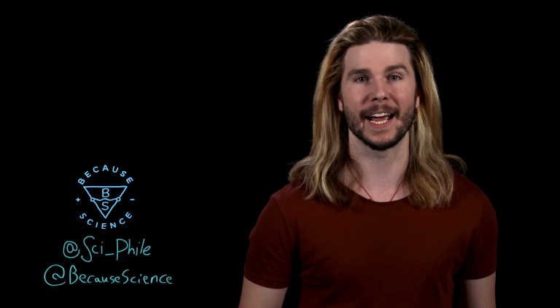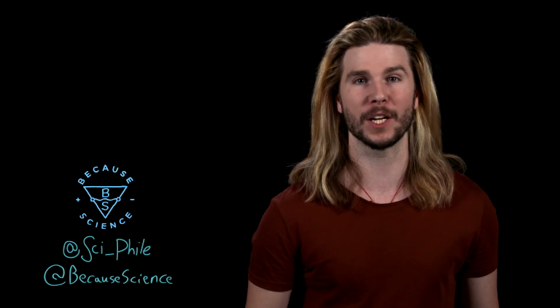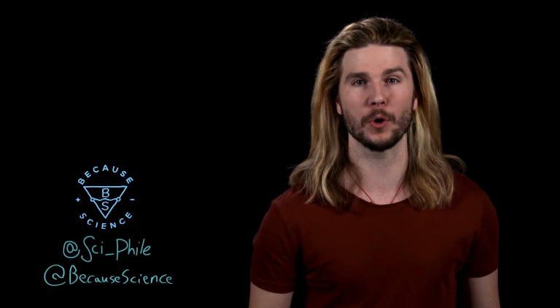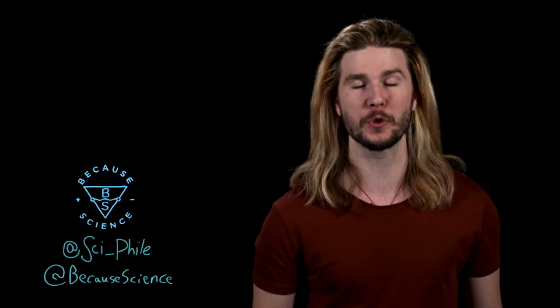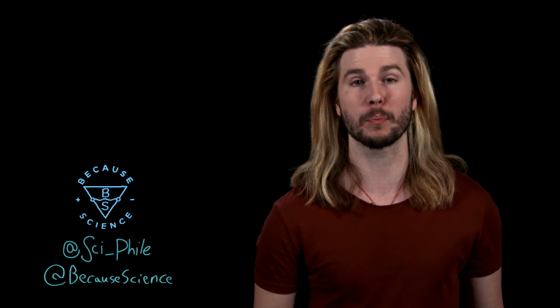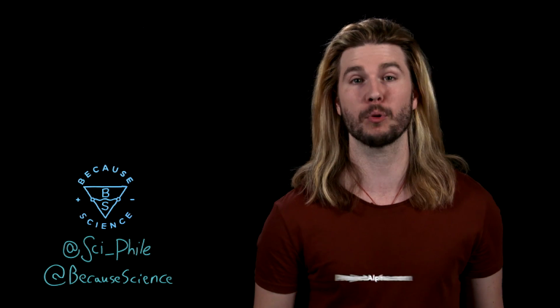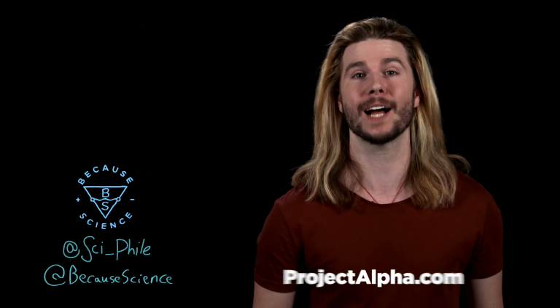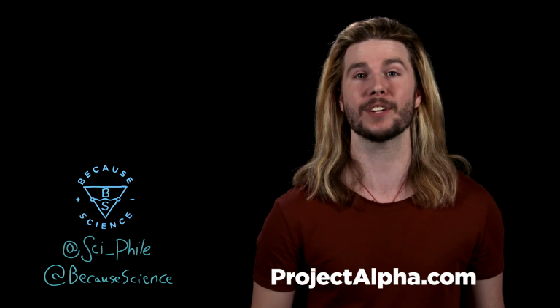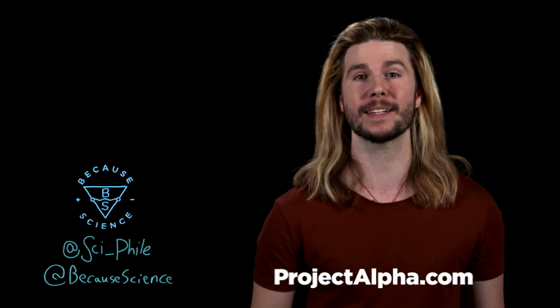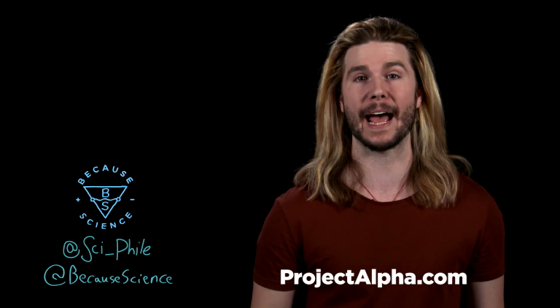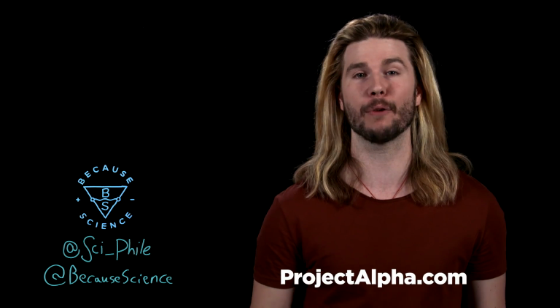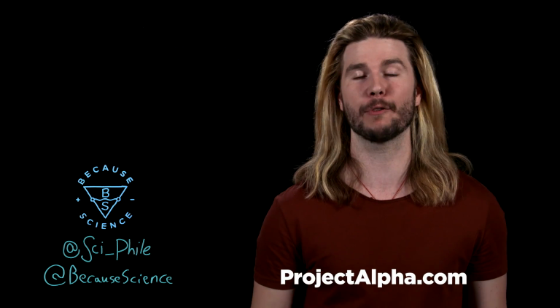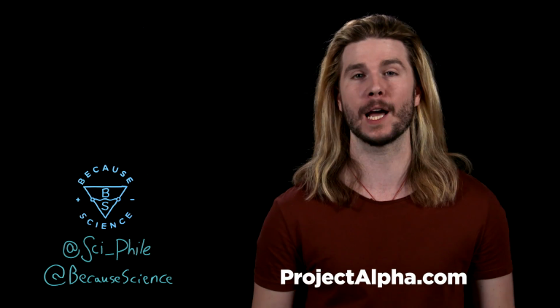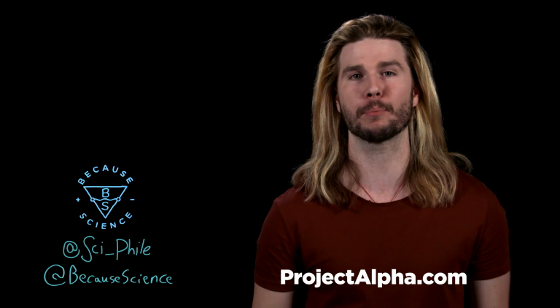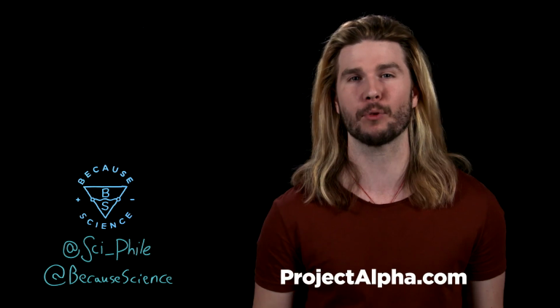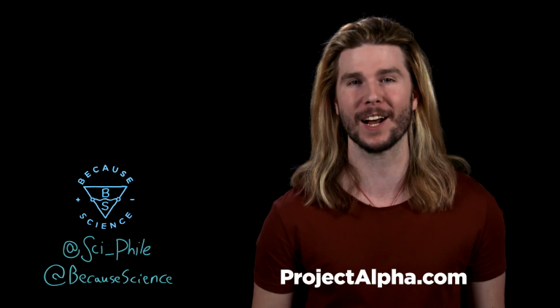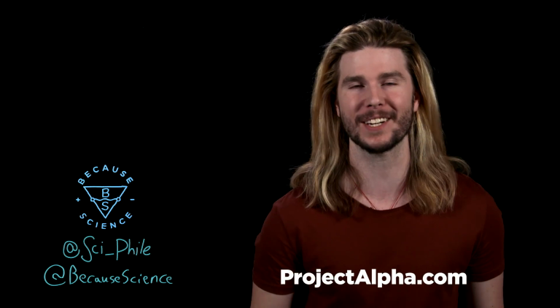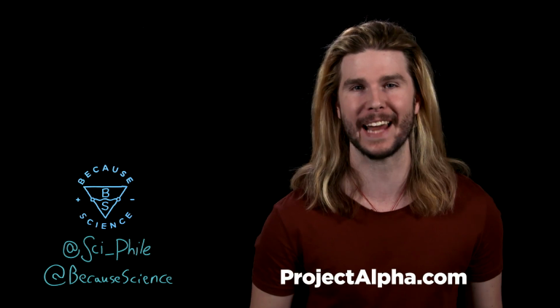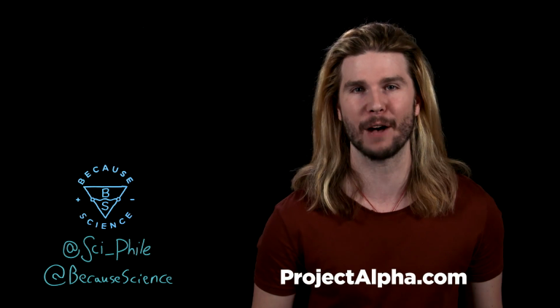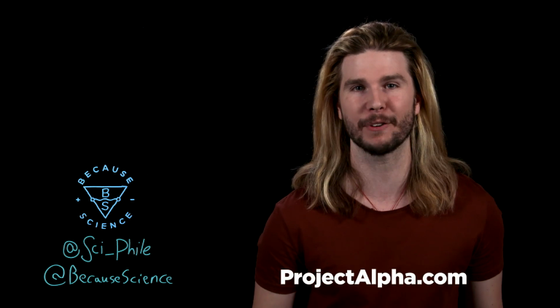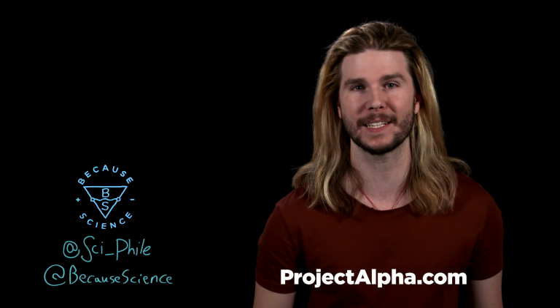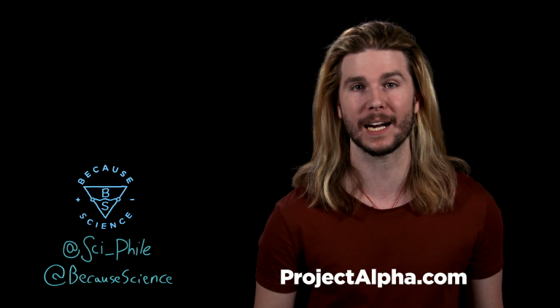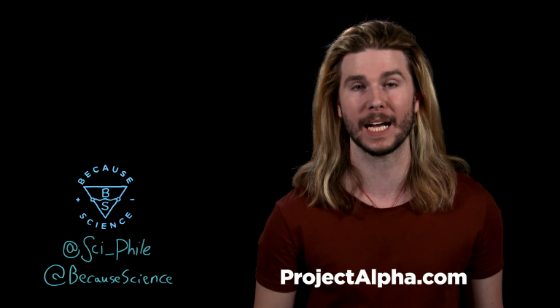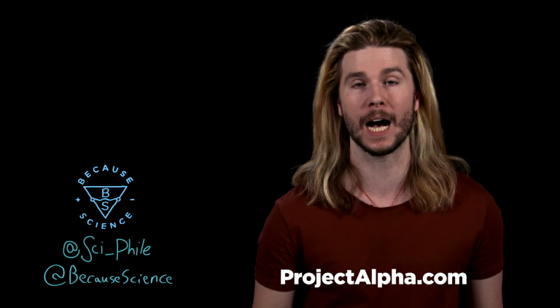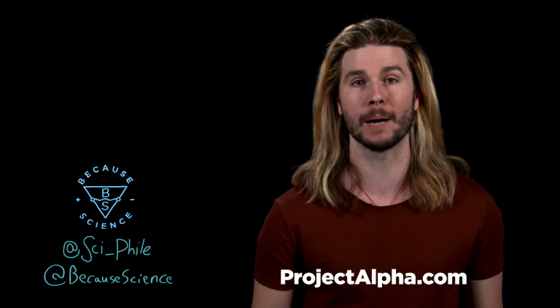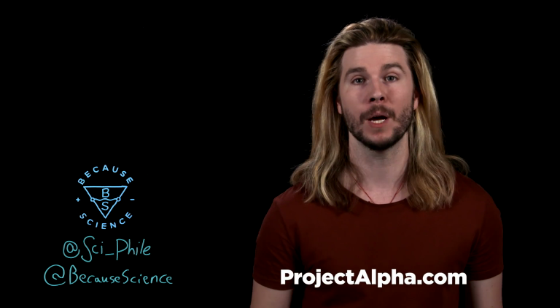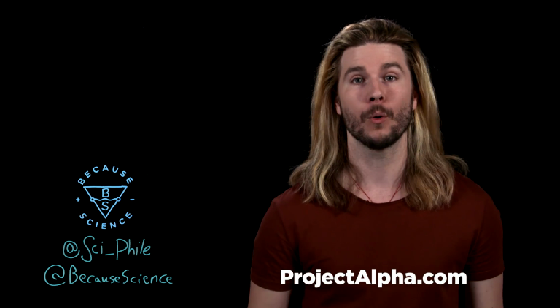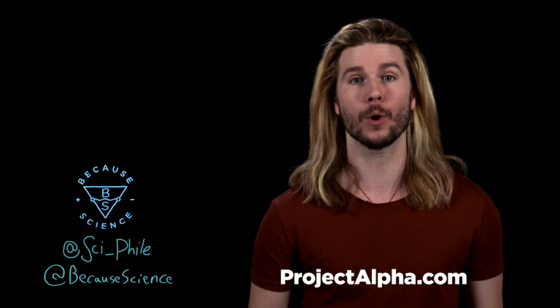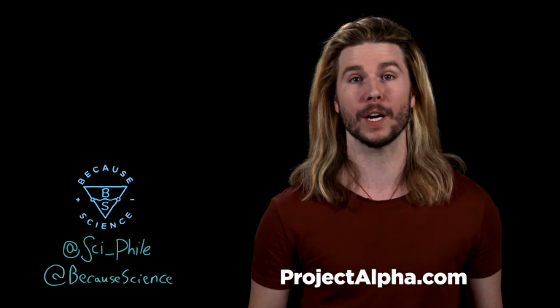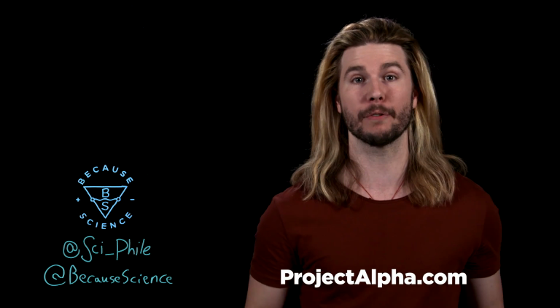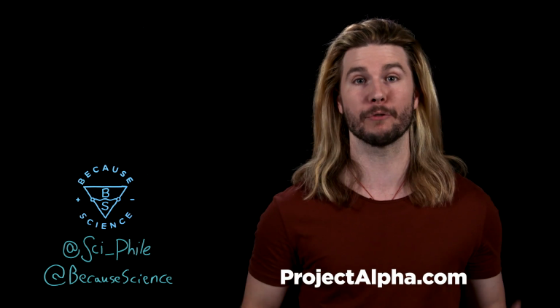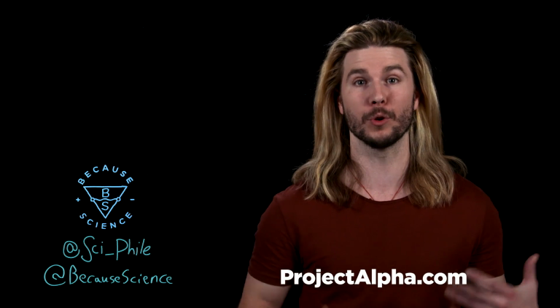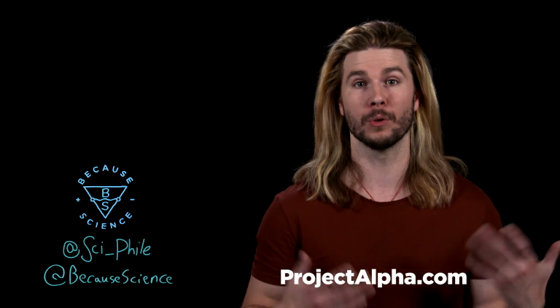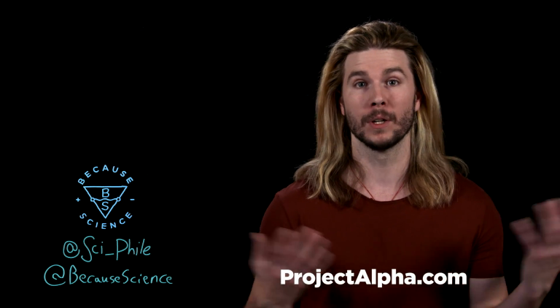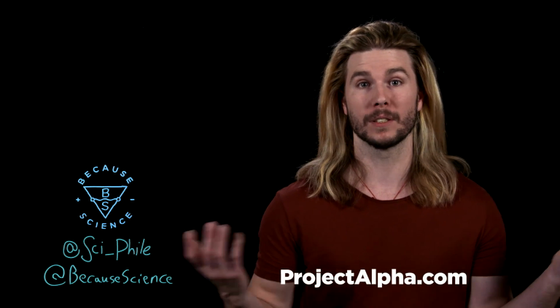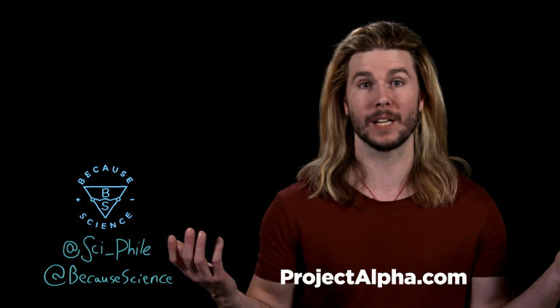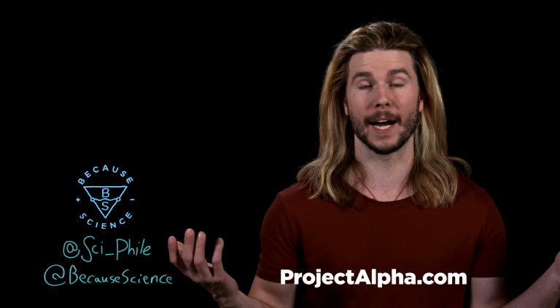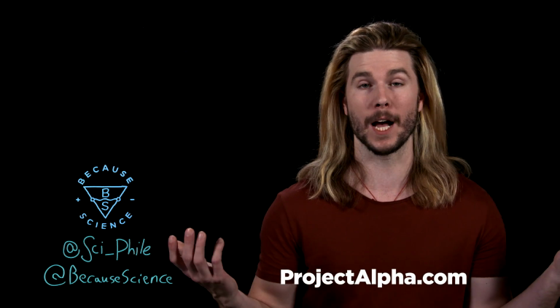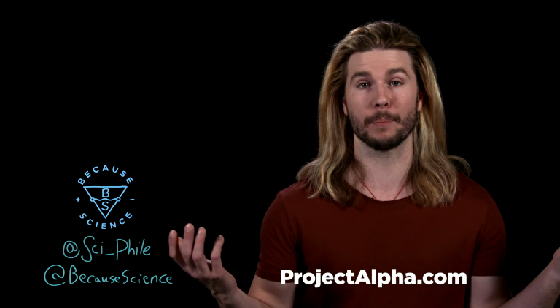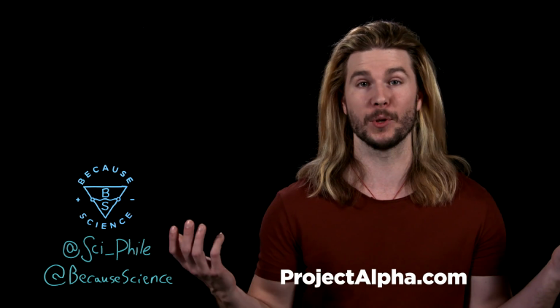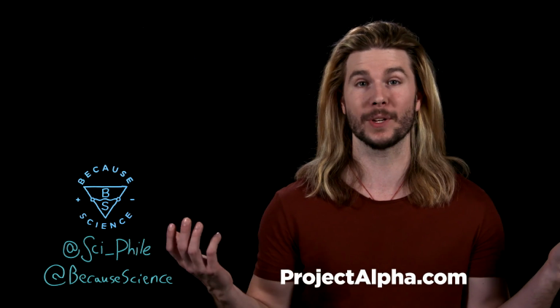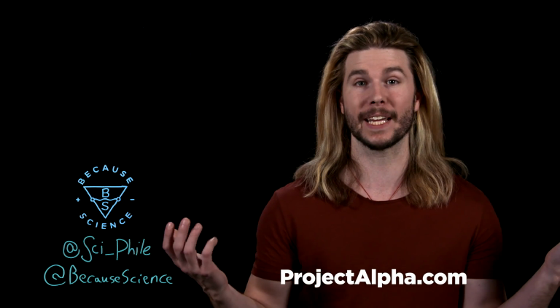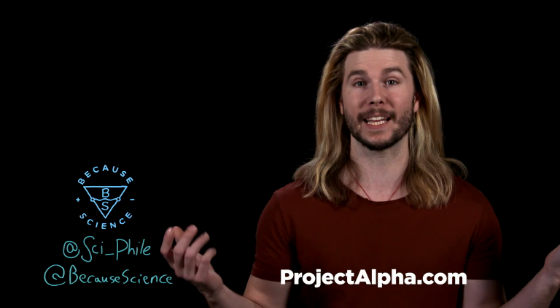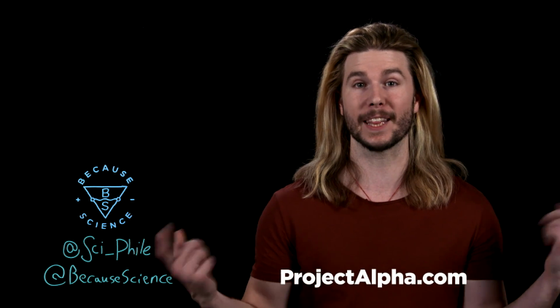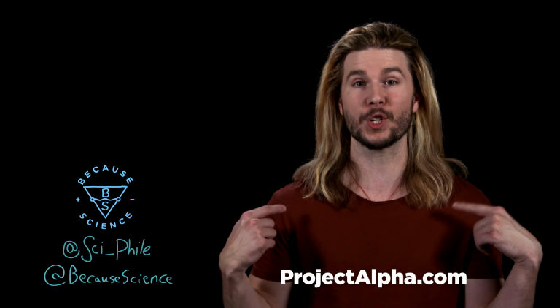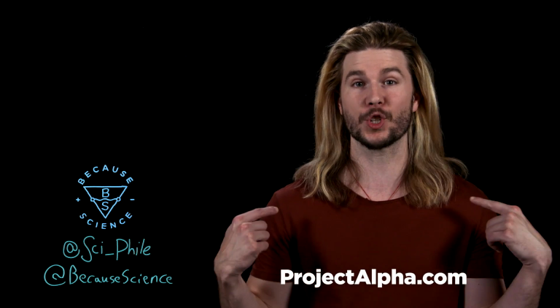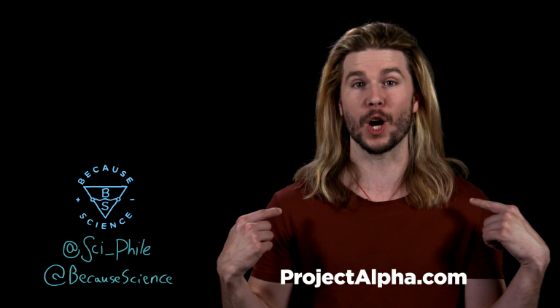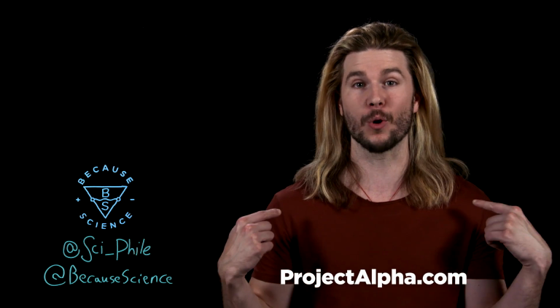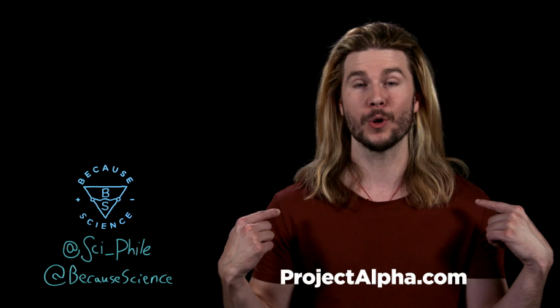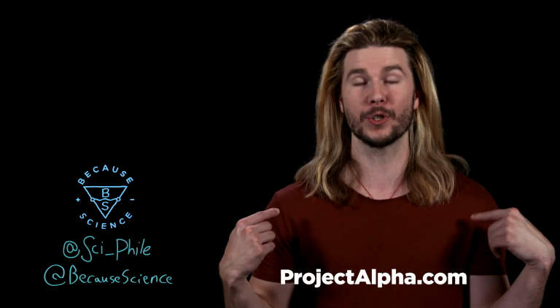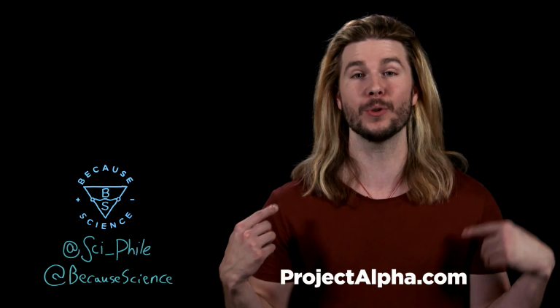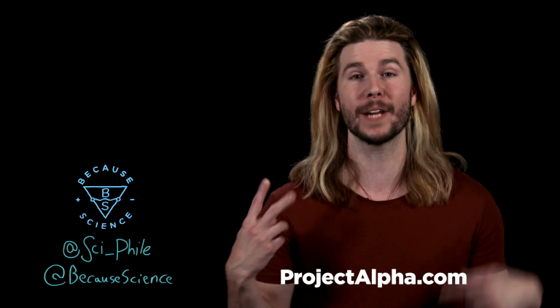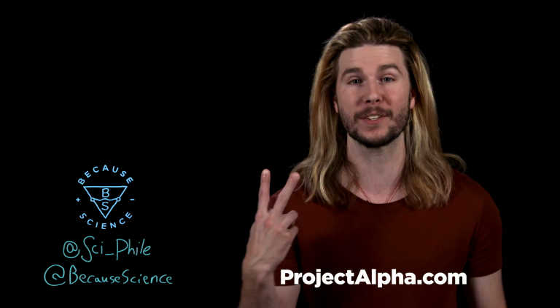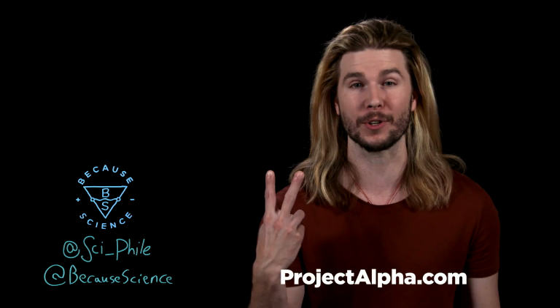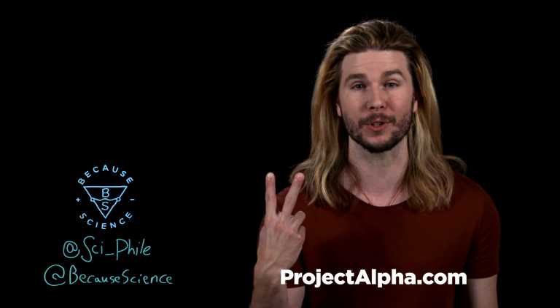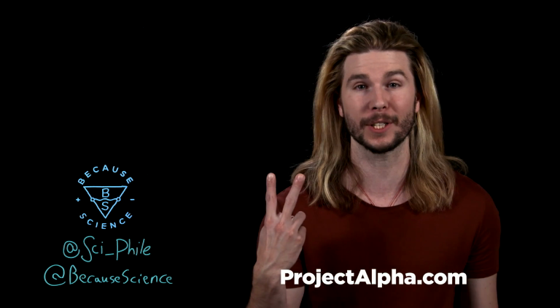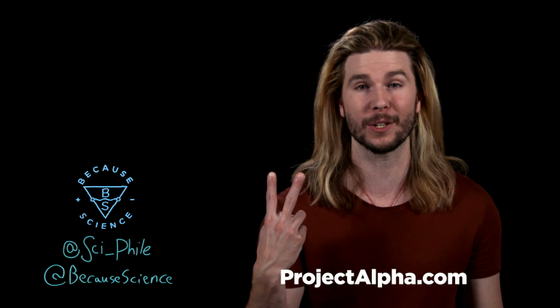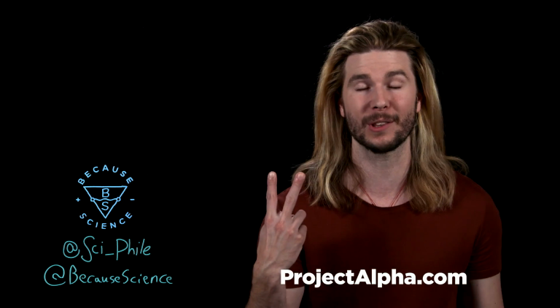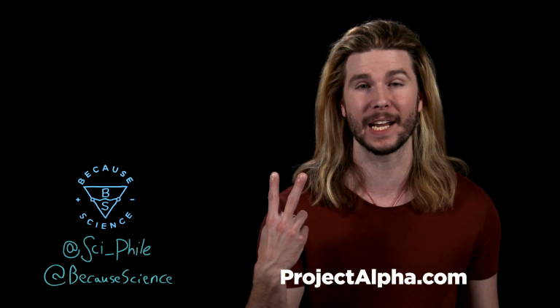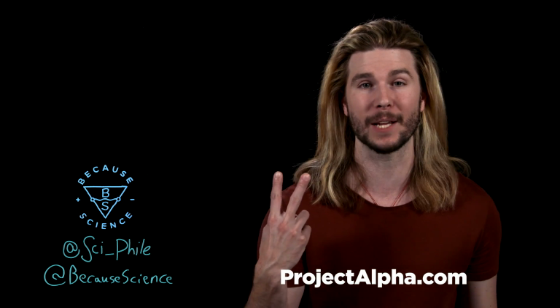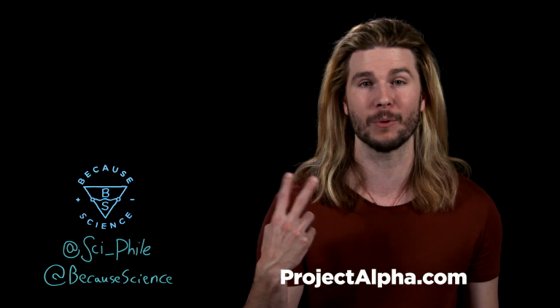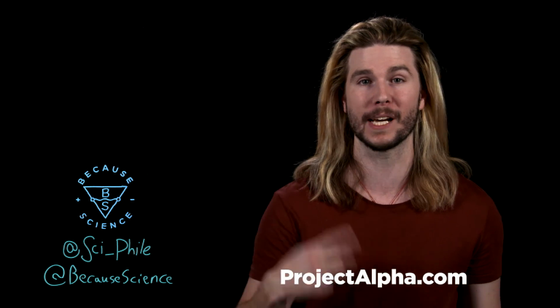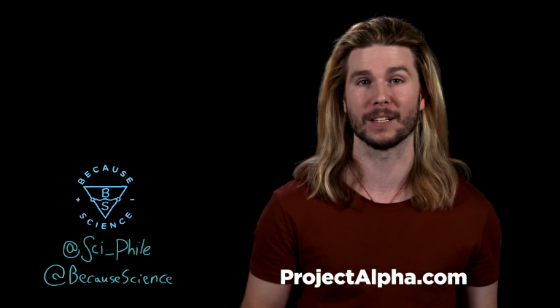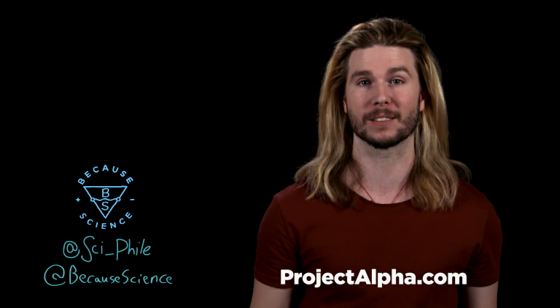And go to ProjectAlpha at ProjectAlpha.com — if you sign up, you can get this show two days earlier than anyone else.